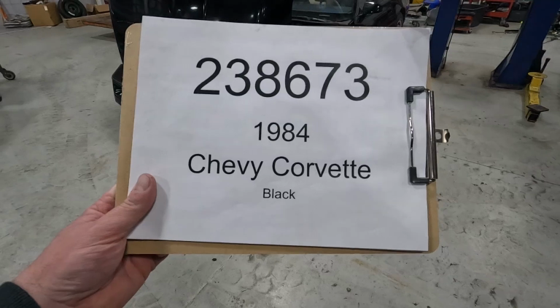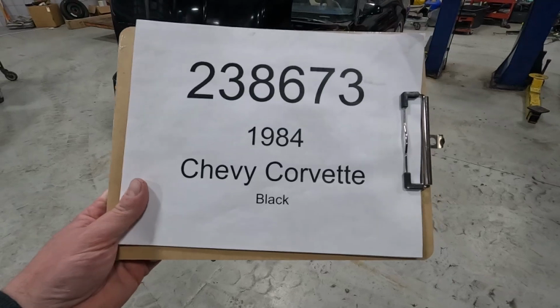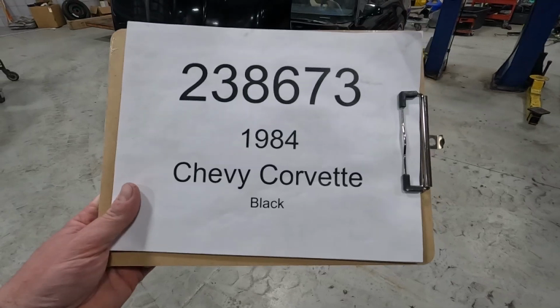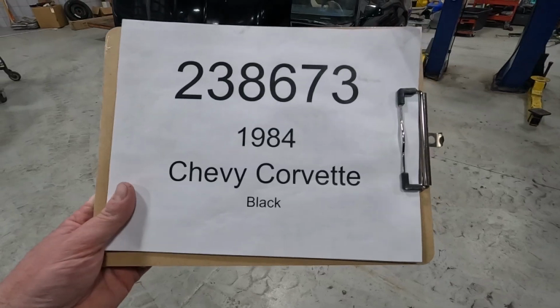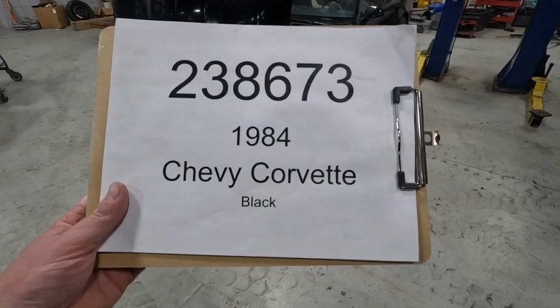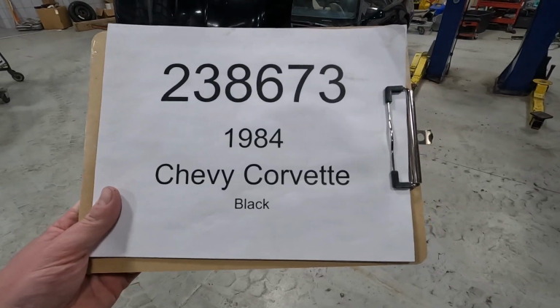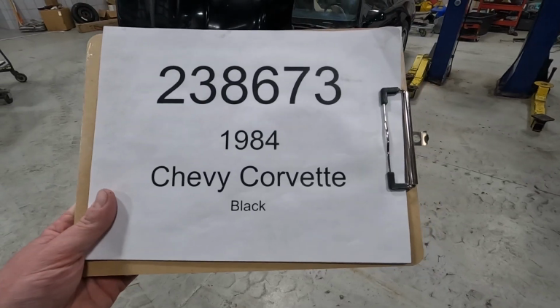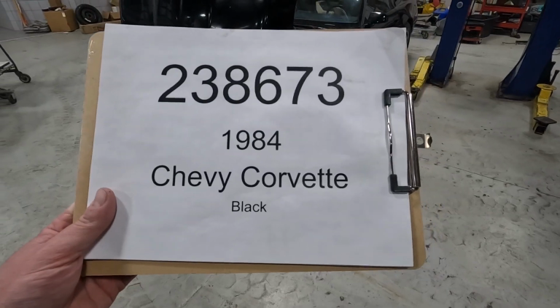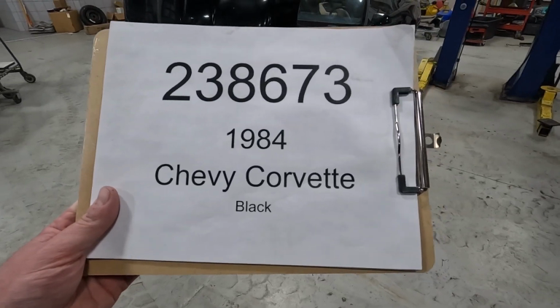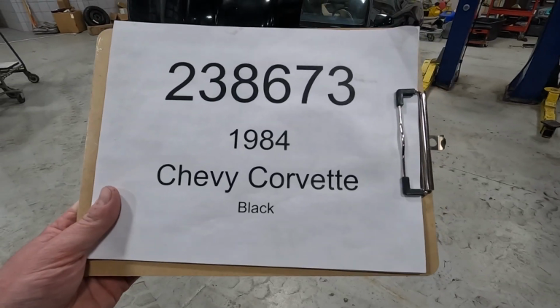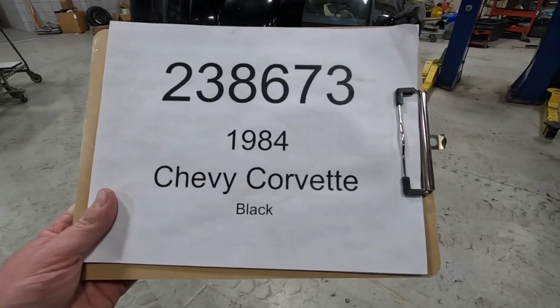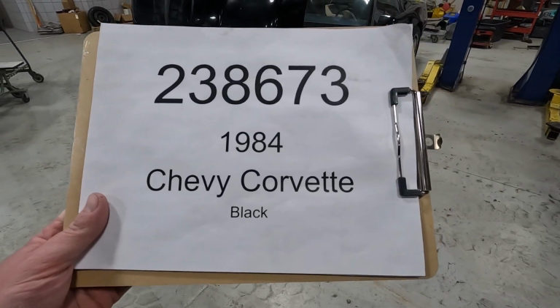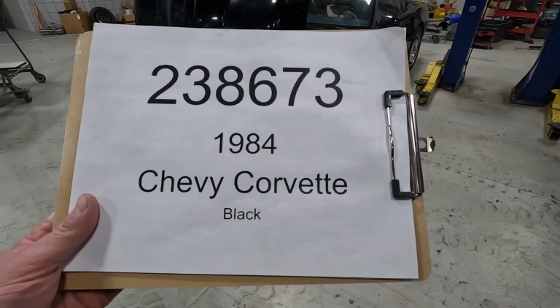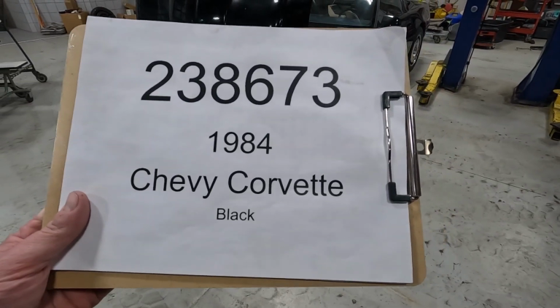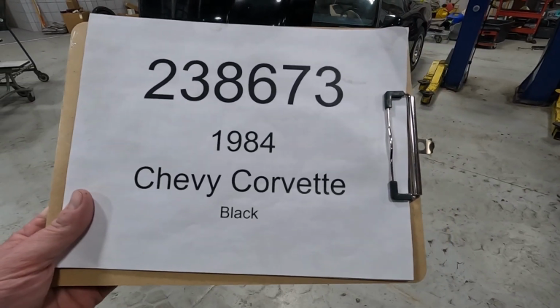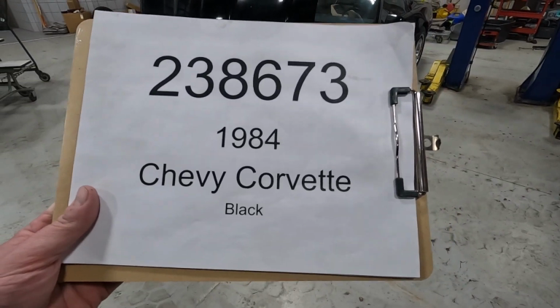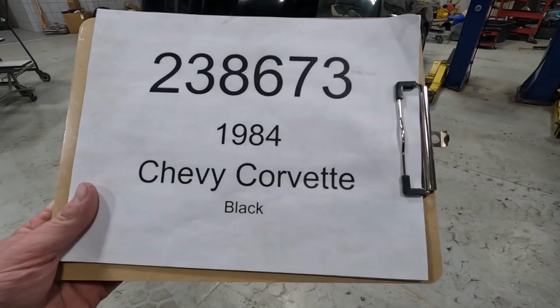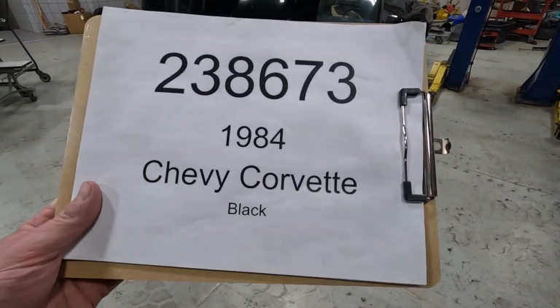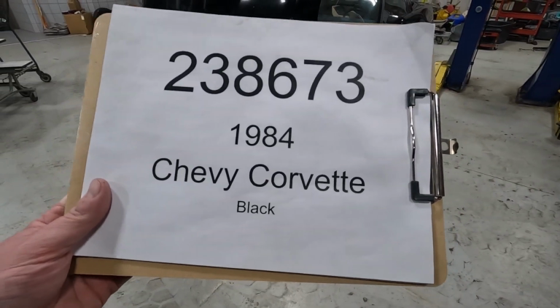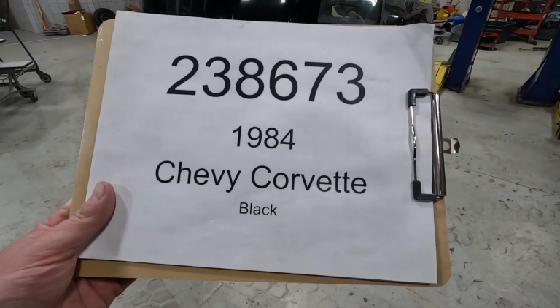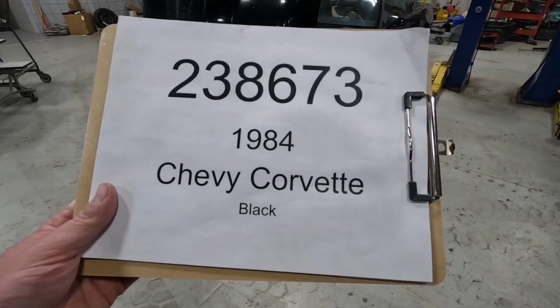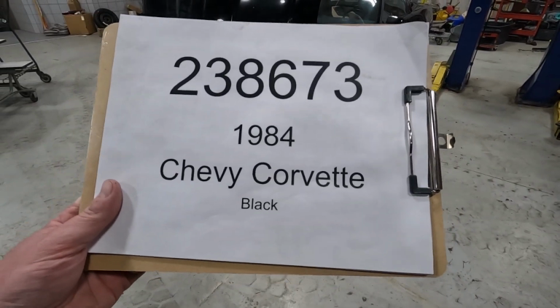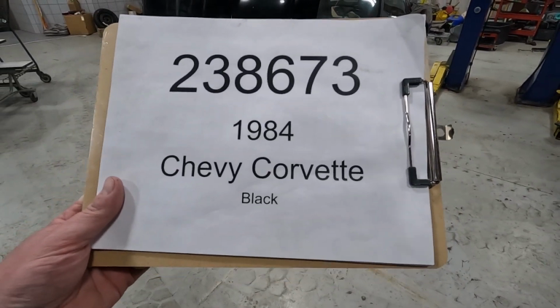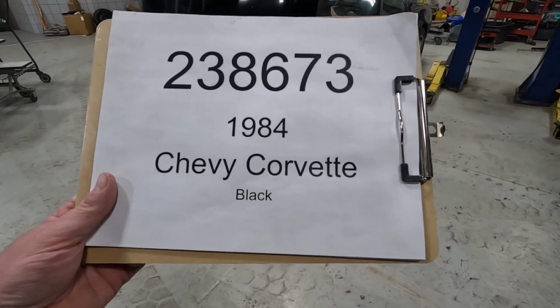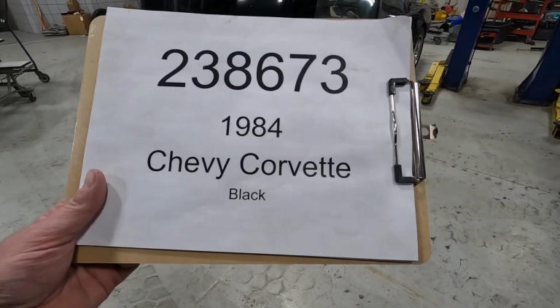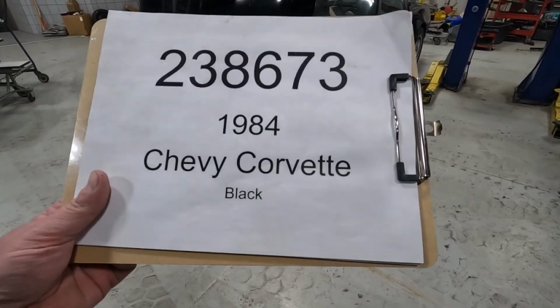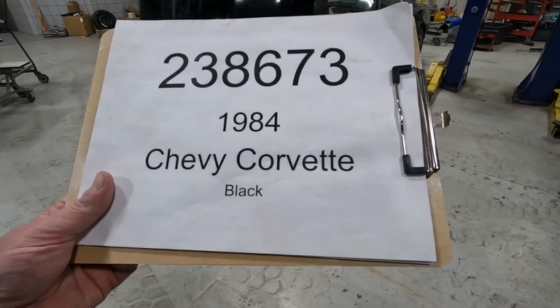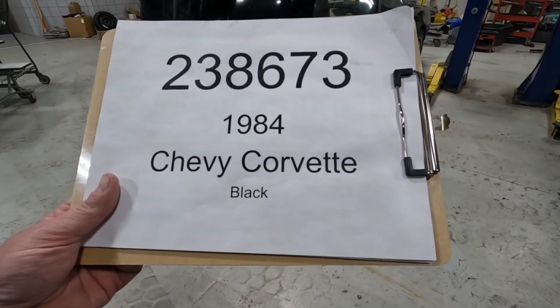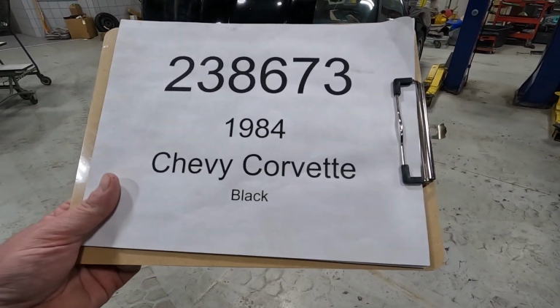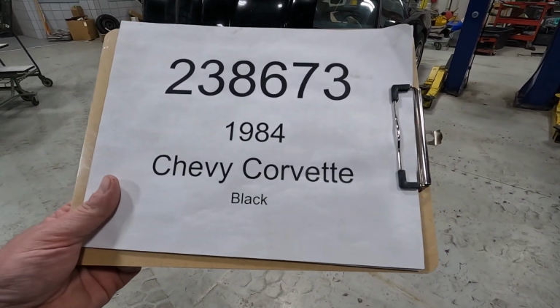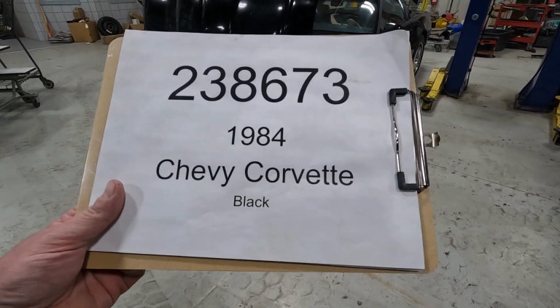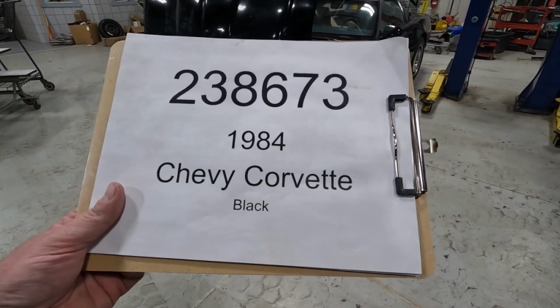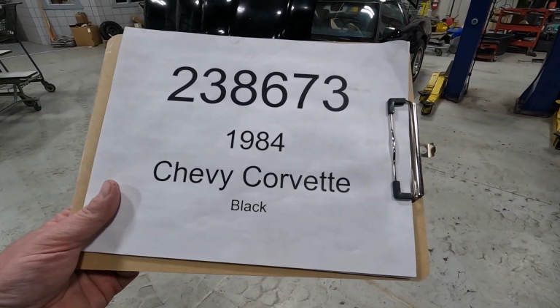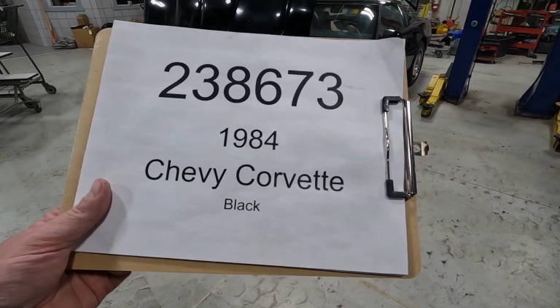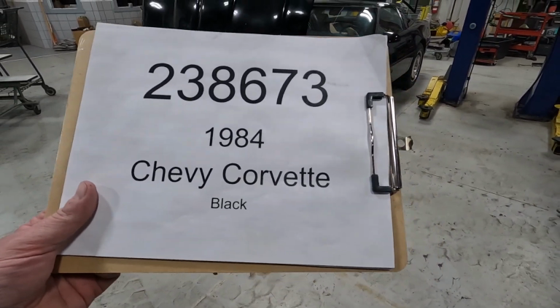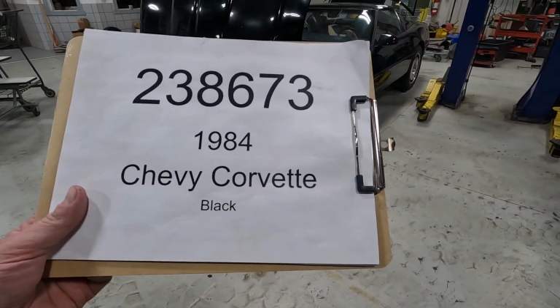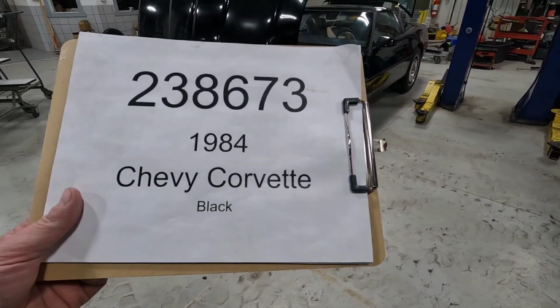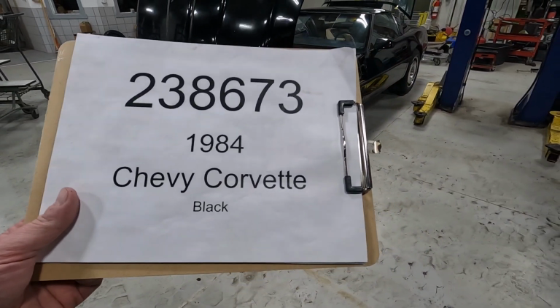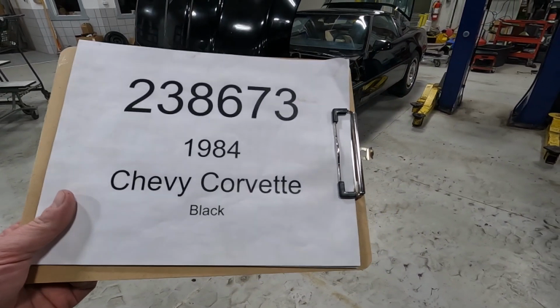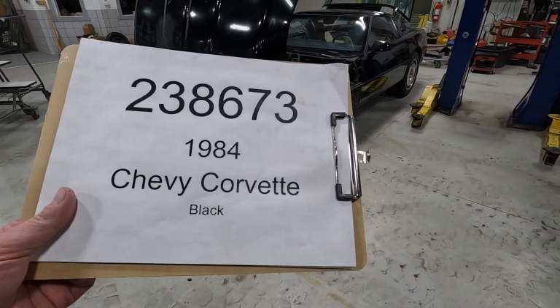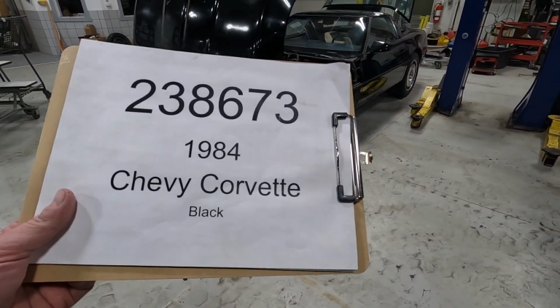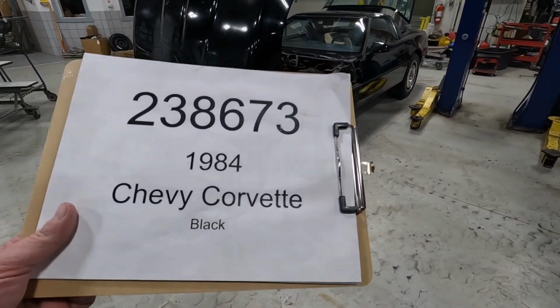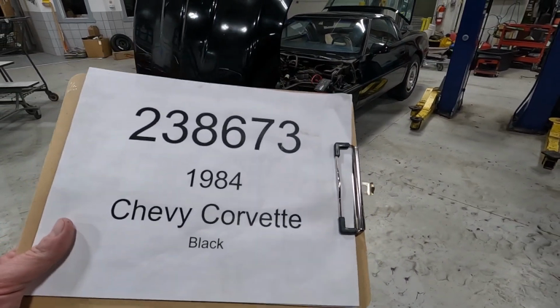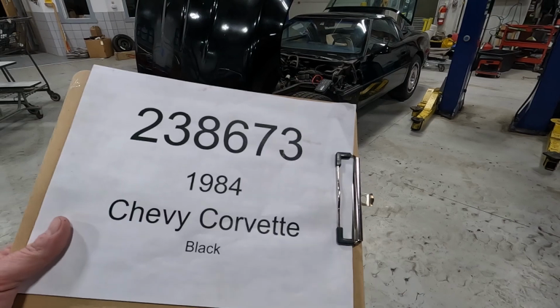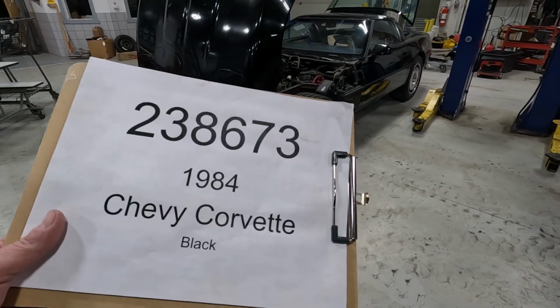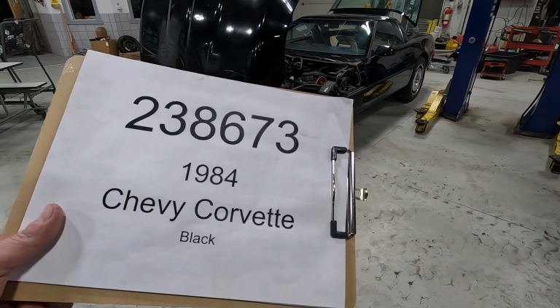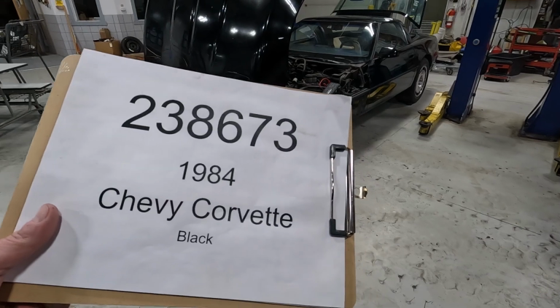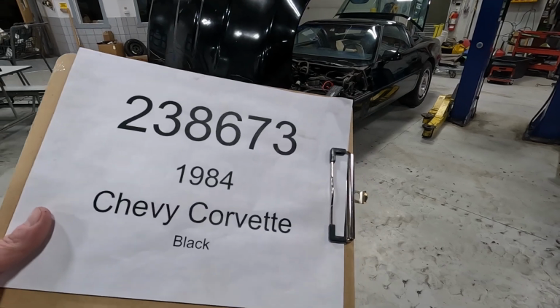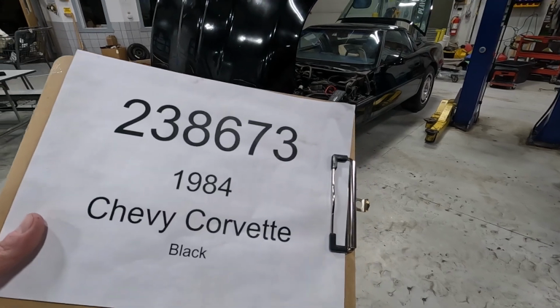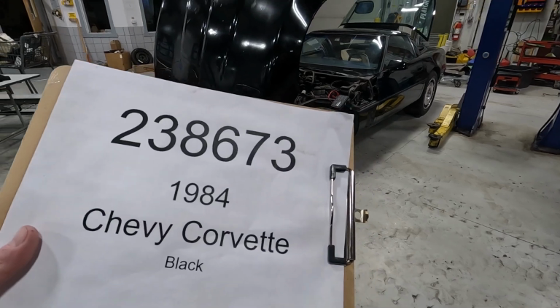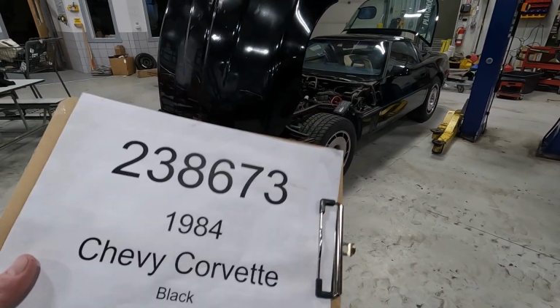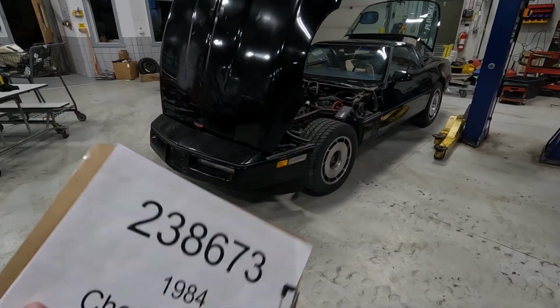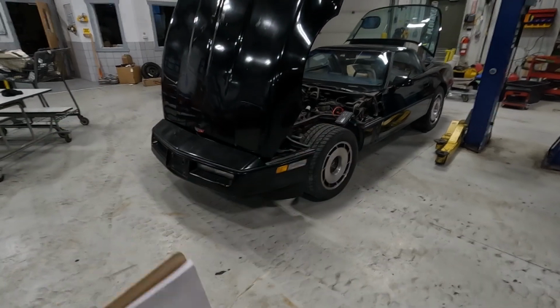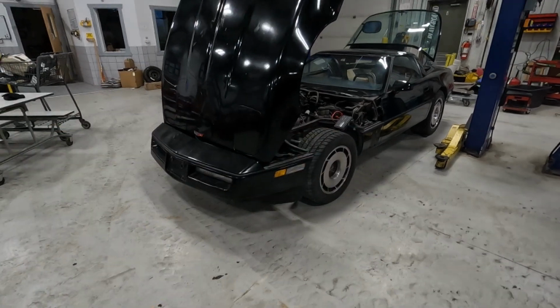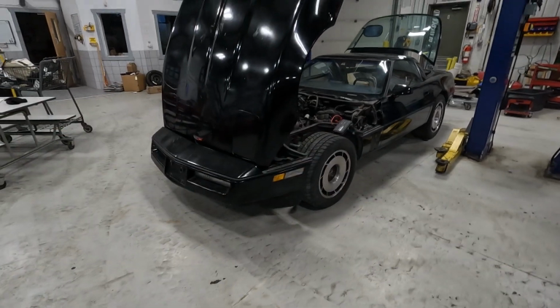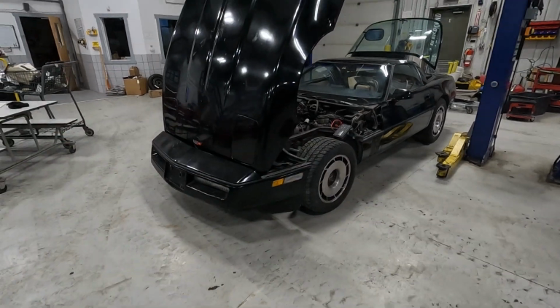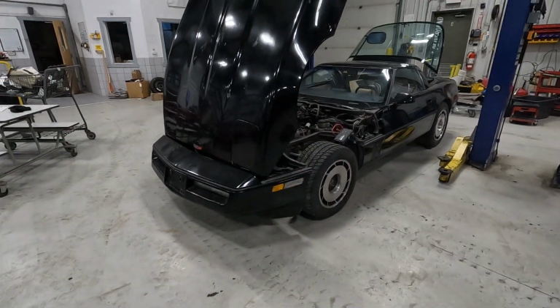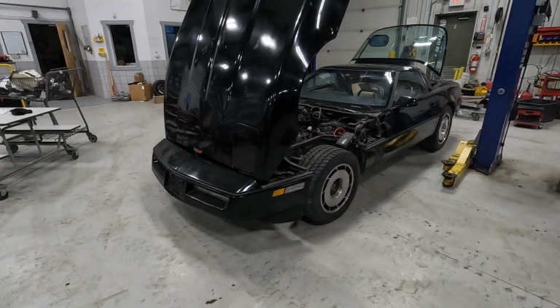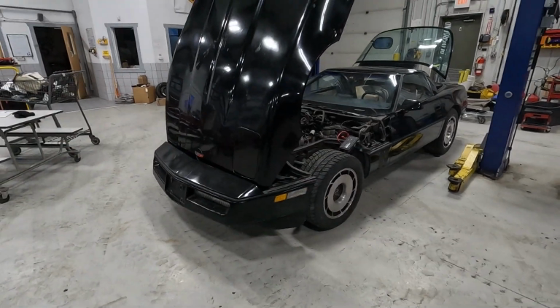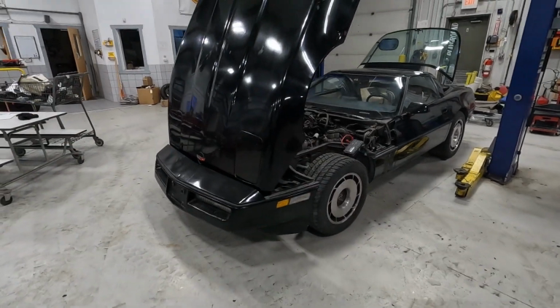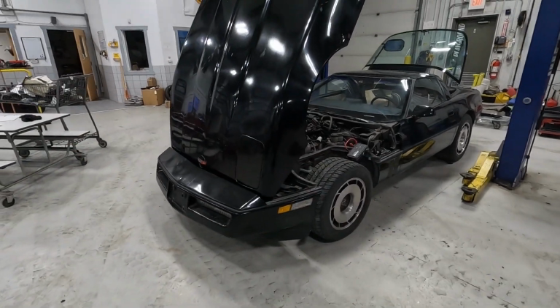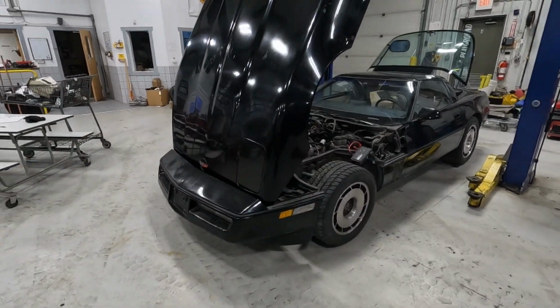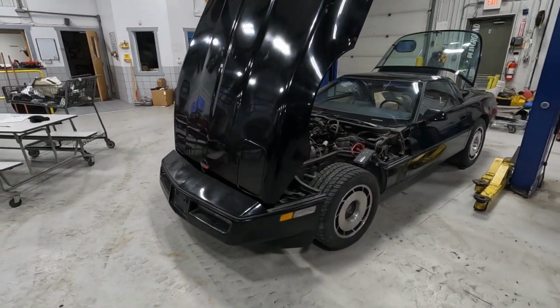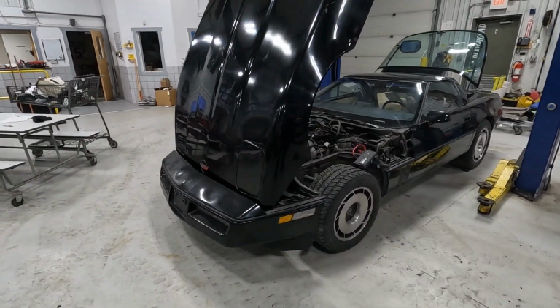Car number 238673, 1984 Chevrolet Corvette. Black.